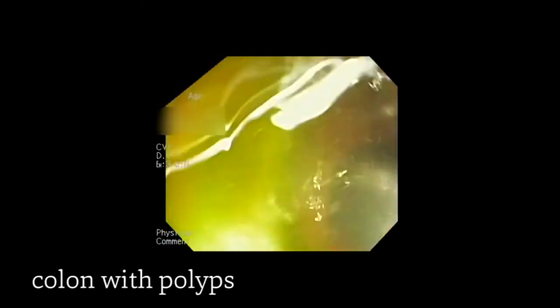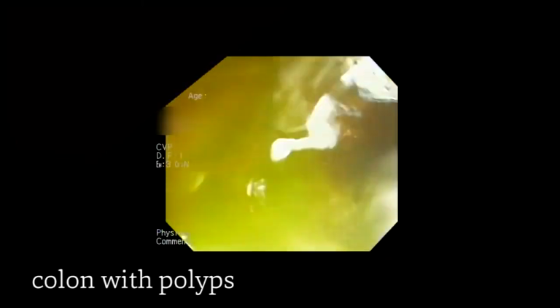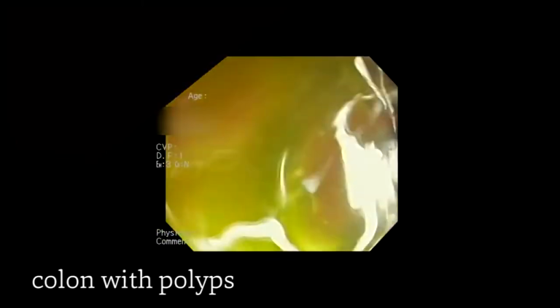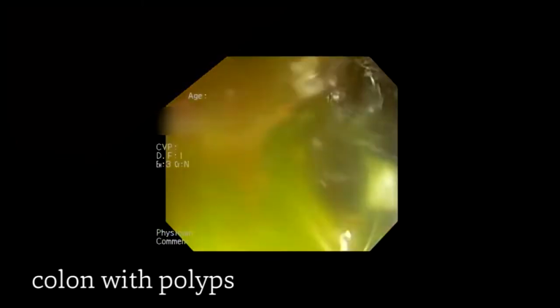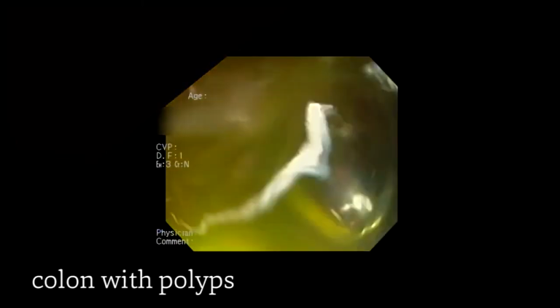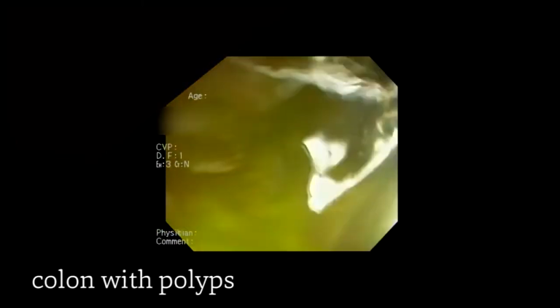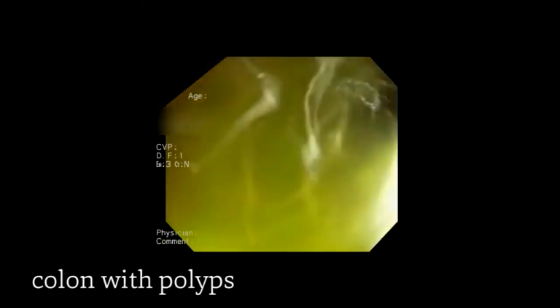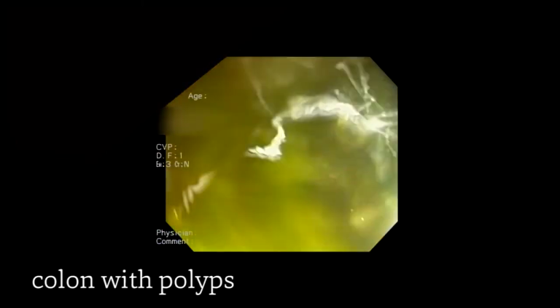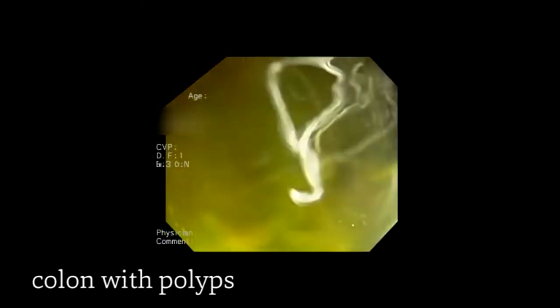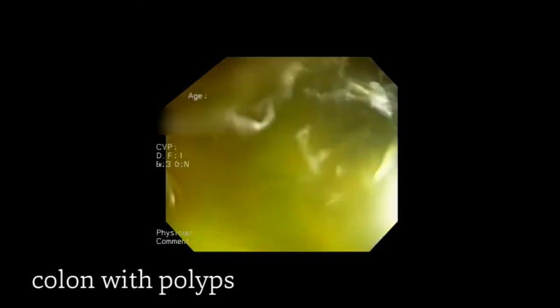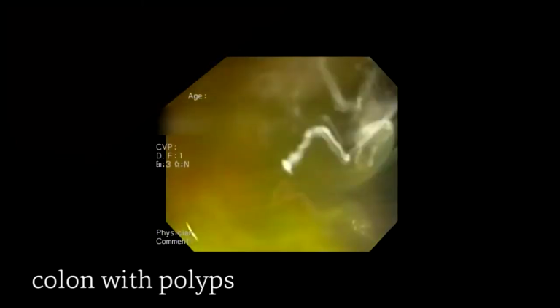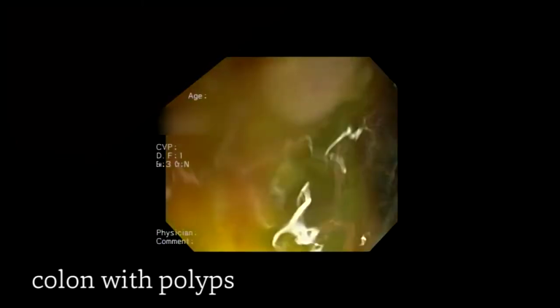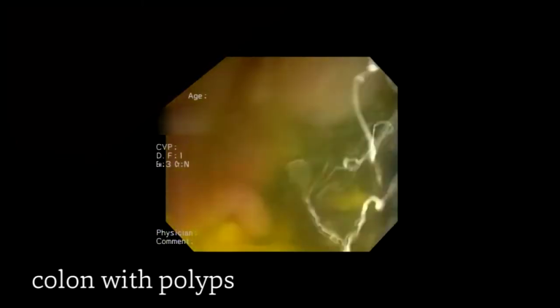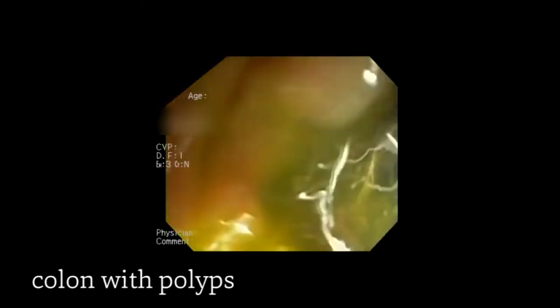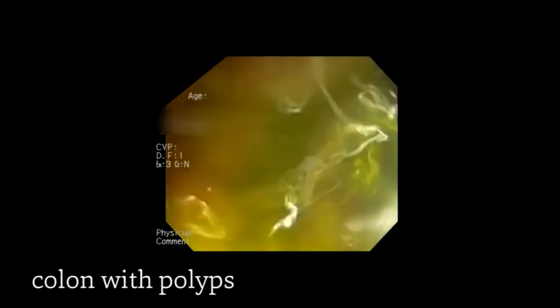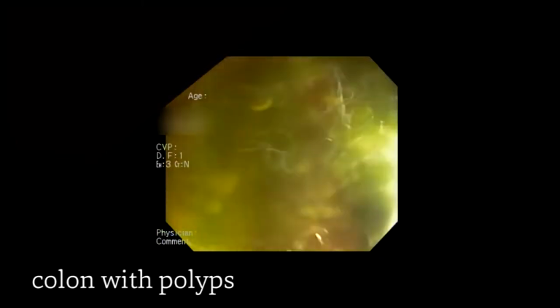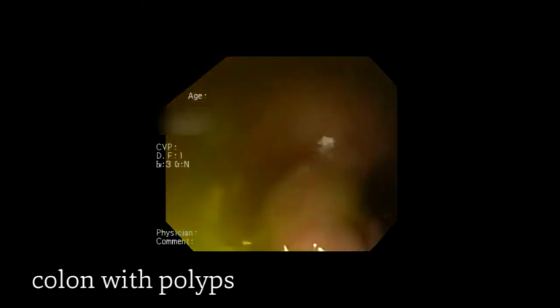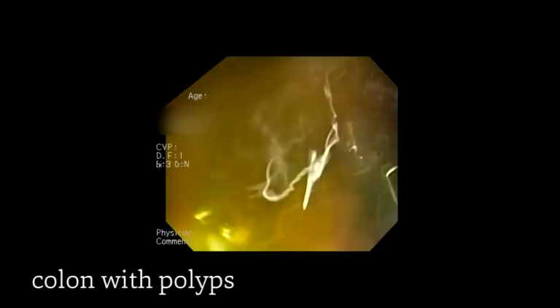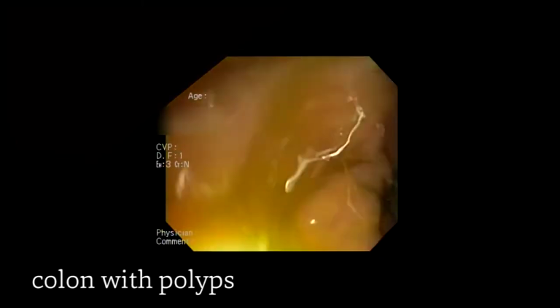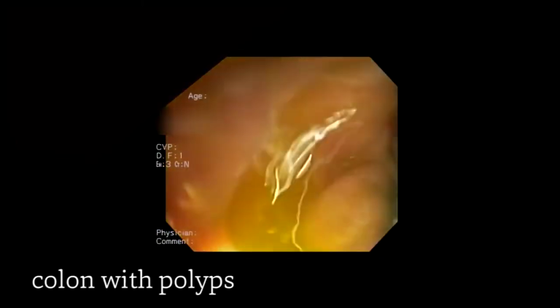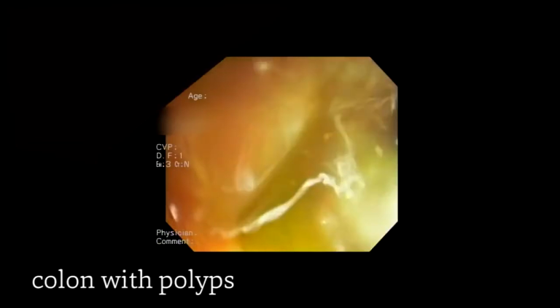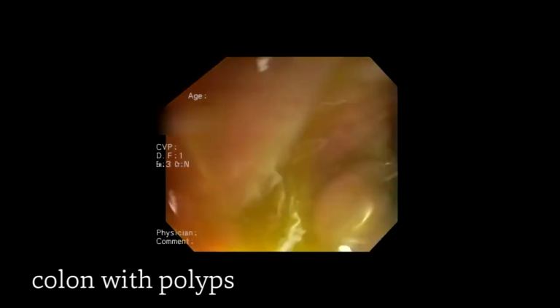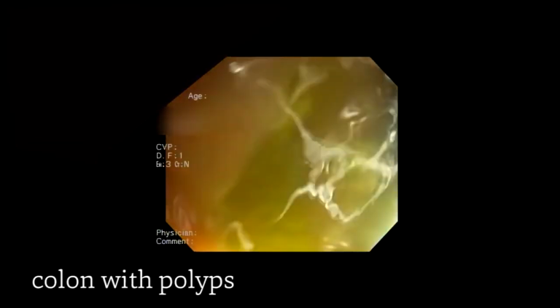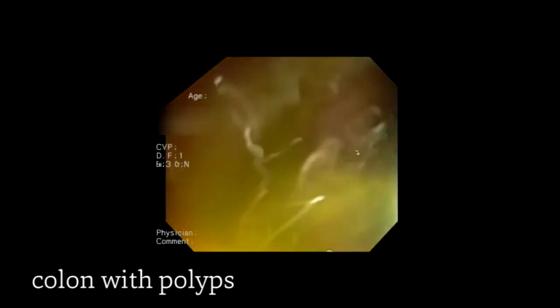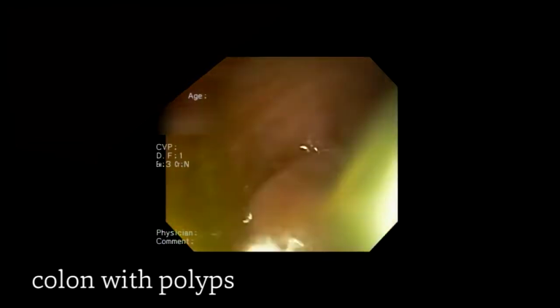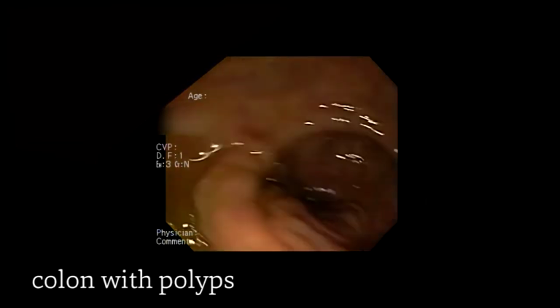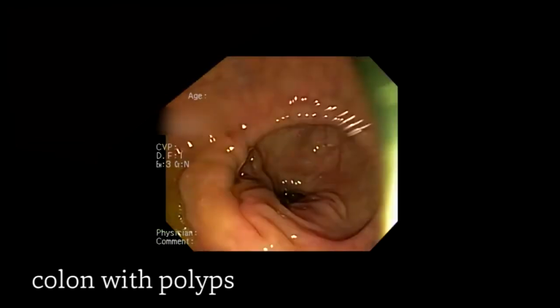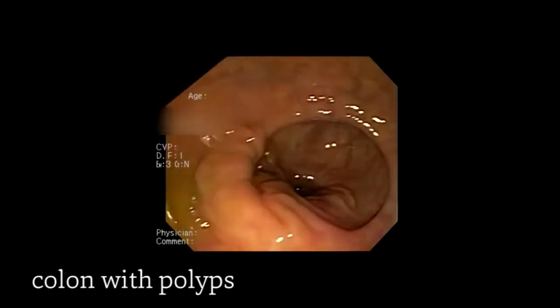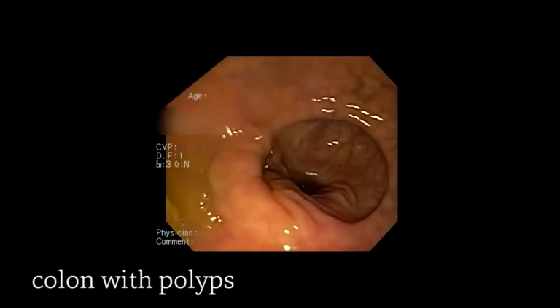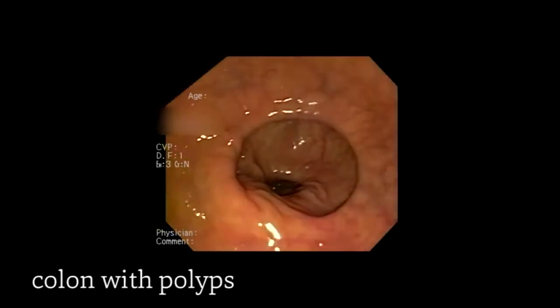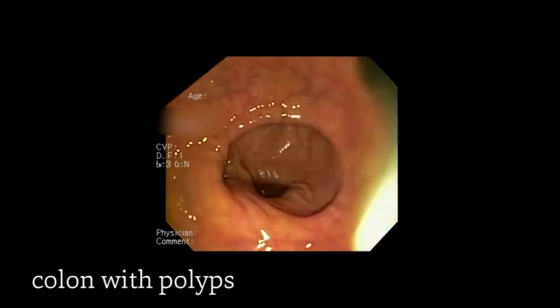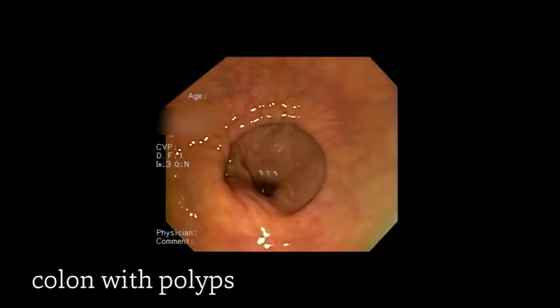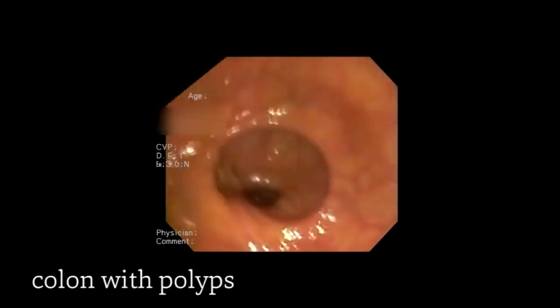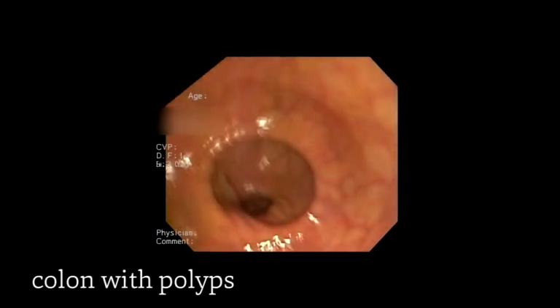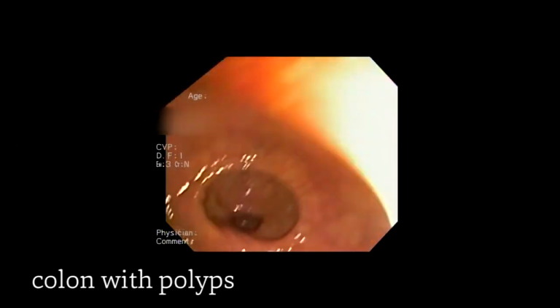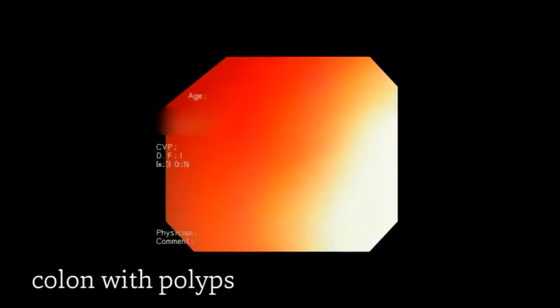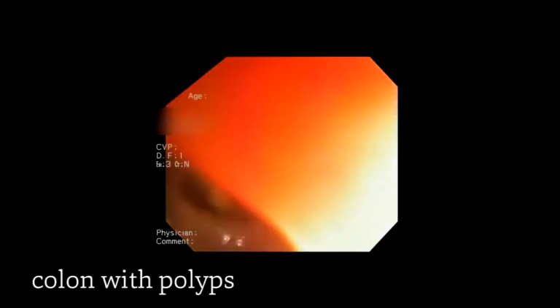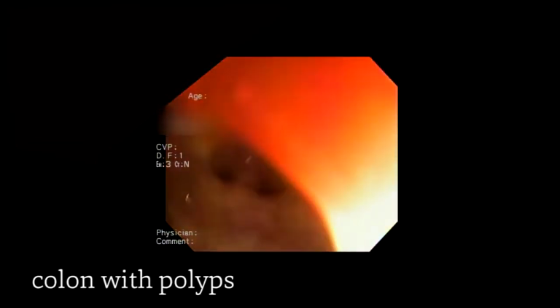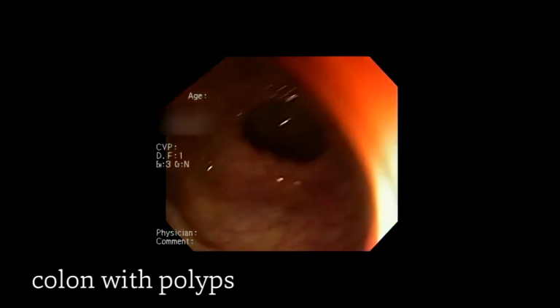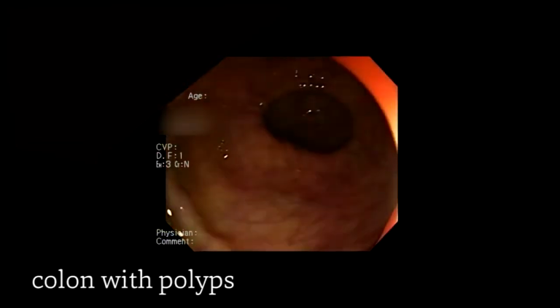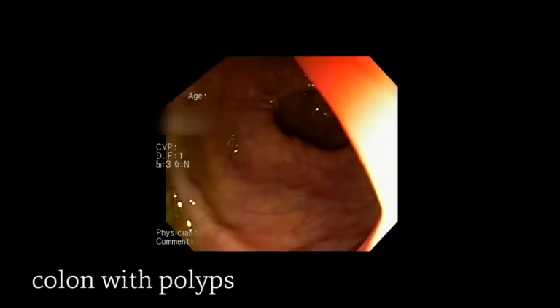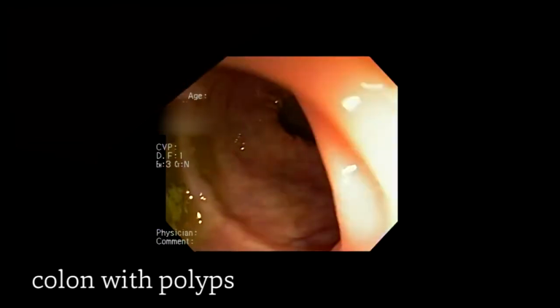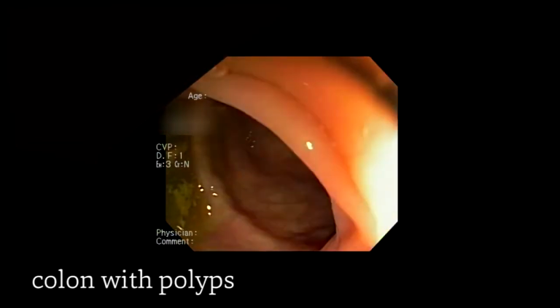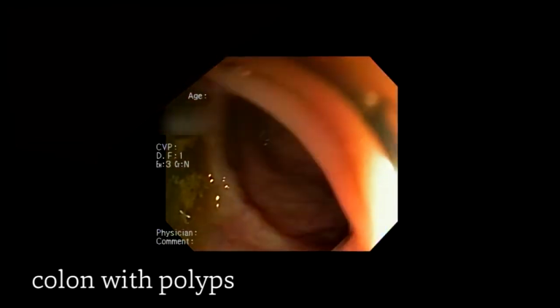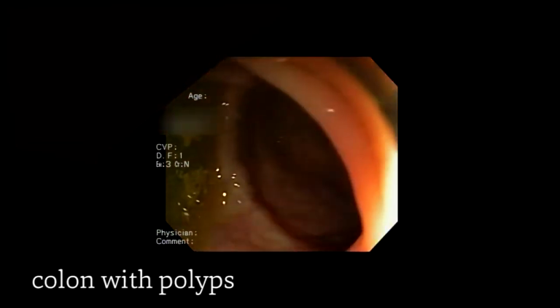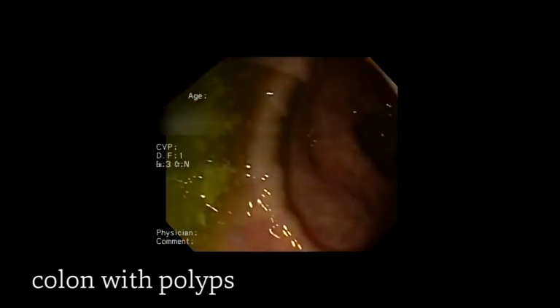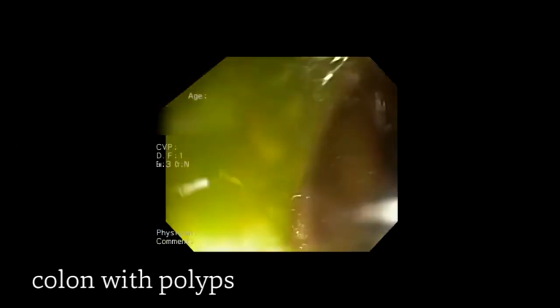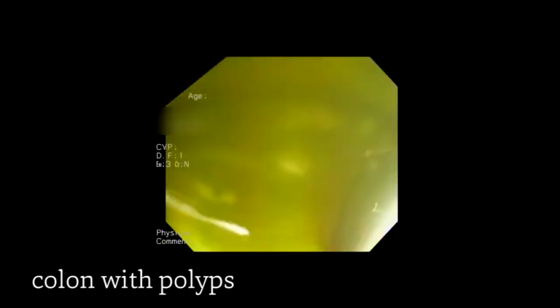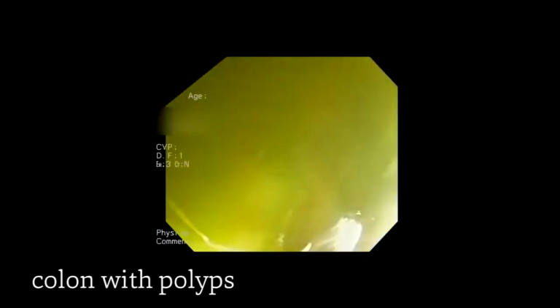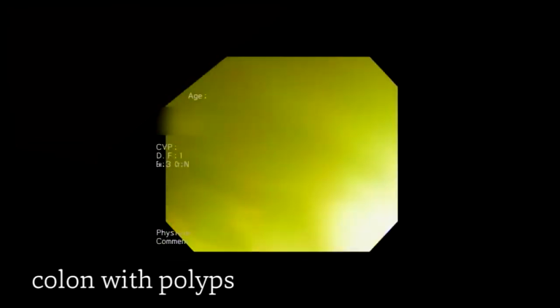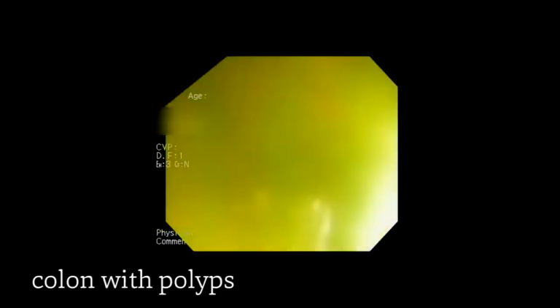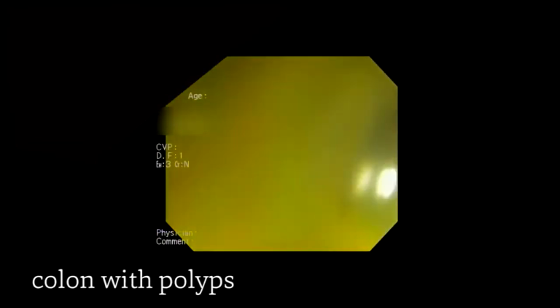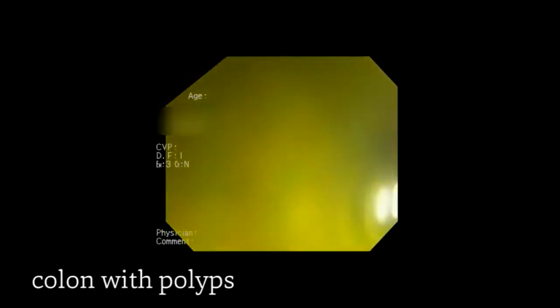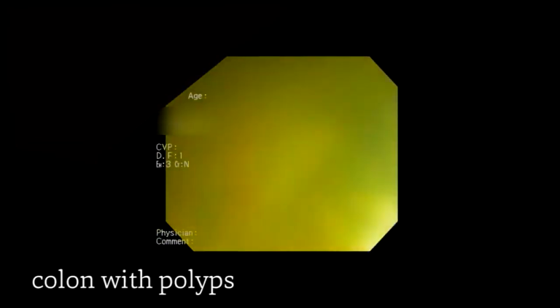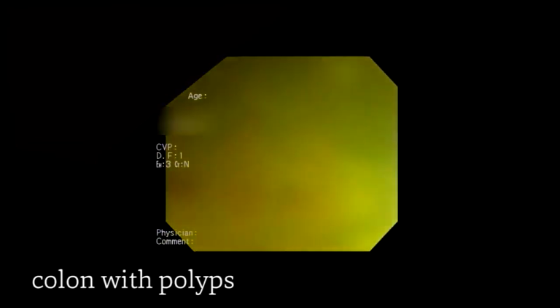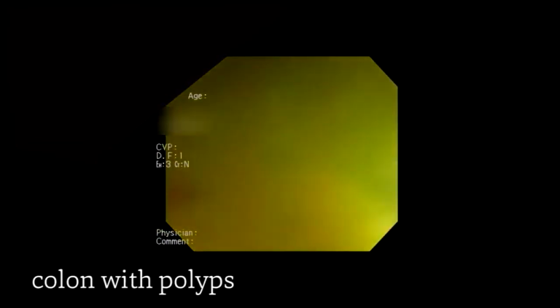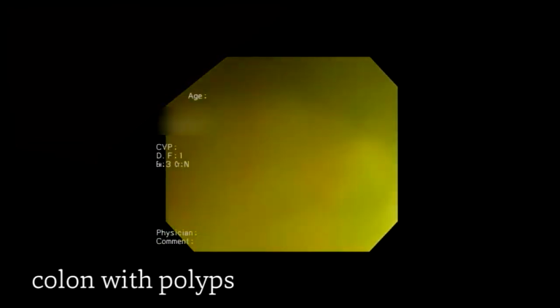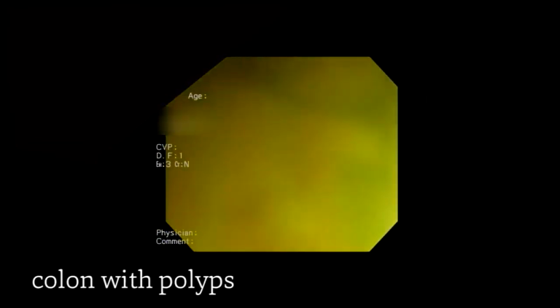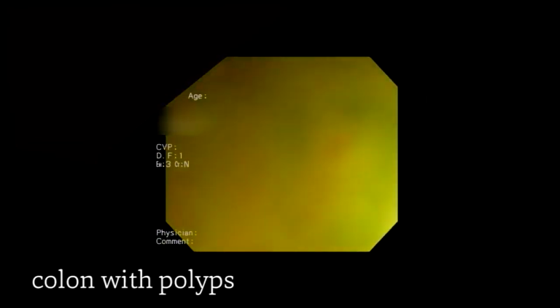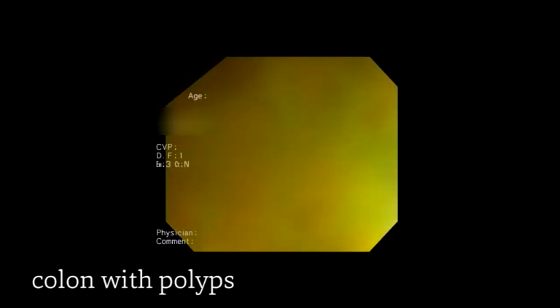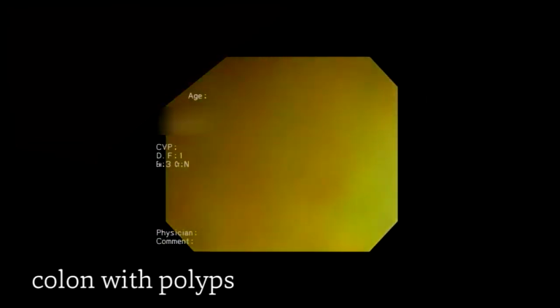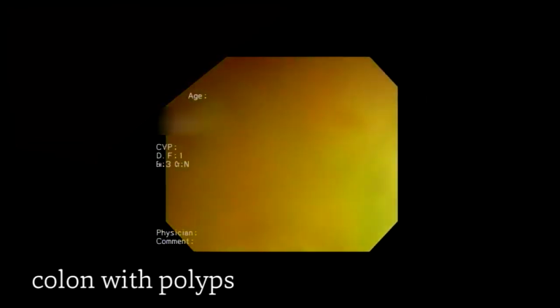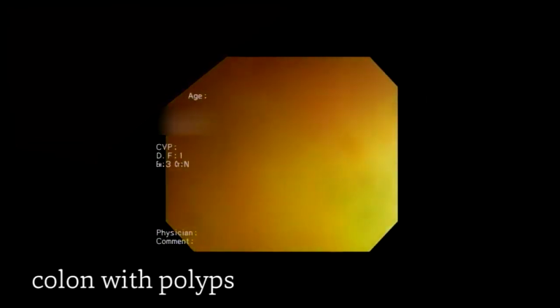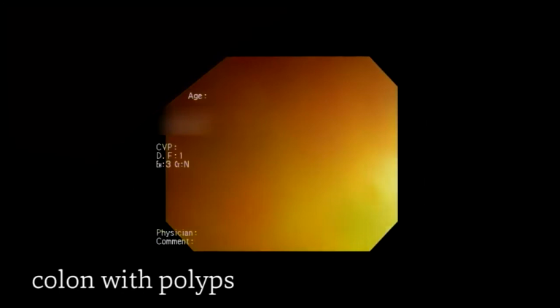We are slowly removing the colonoscope until we reach again the starting point of the rectum, in which we'll do the retroflexion and conclude our exam.